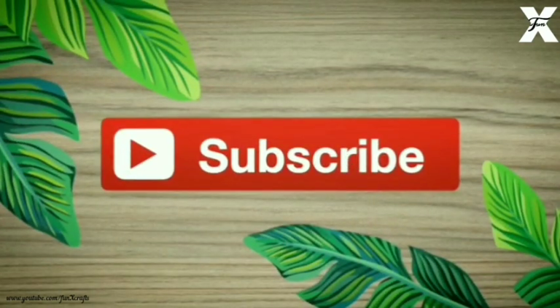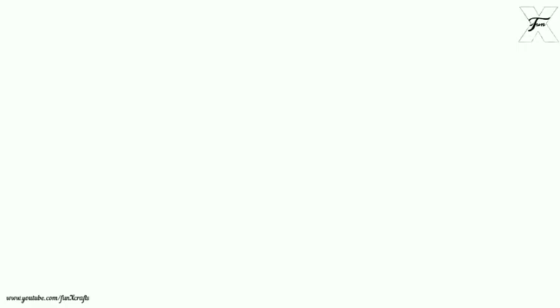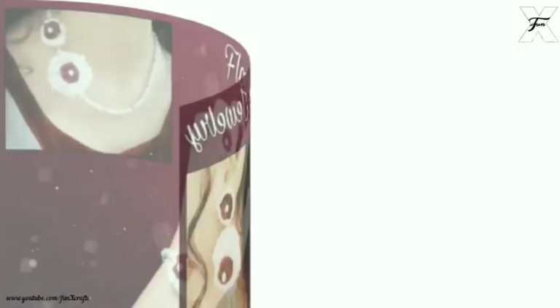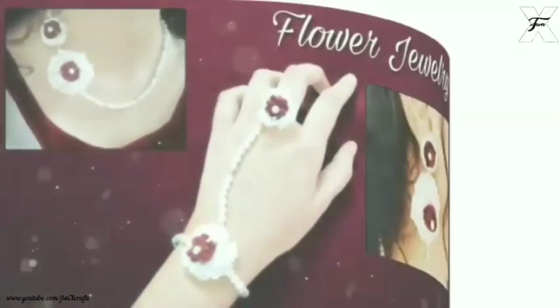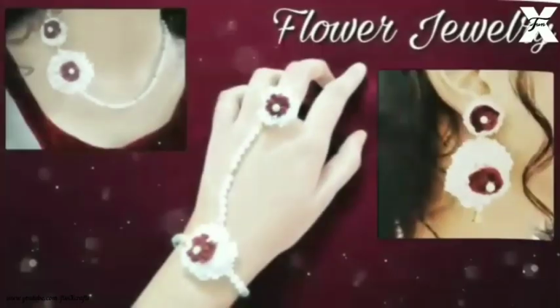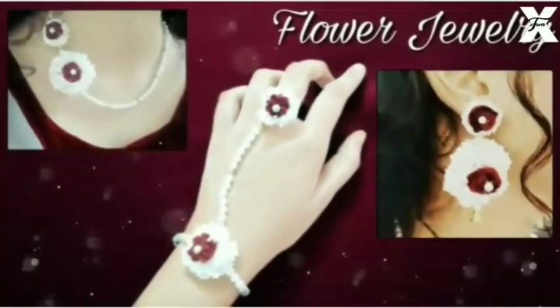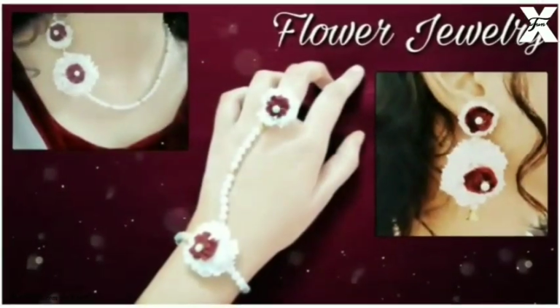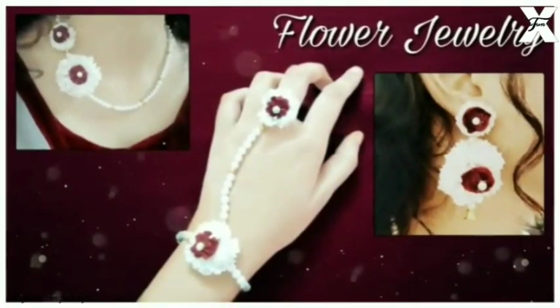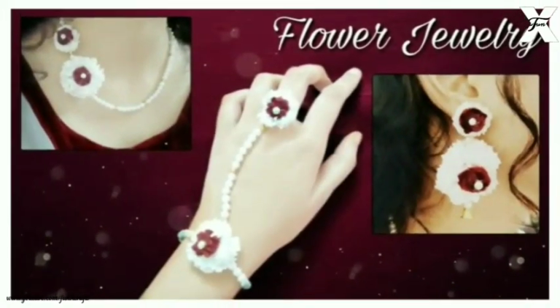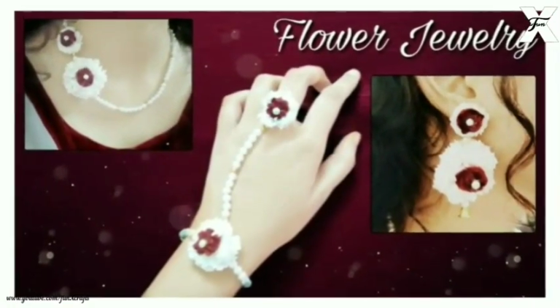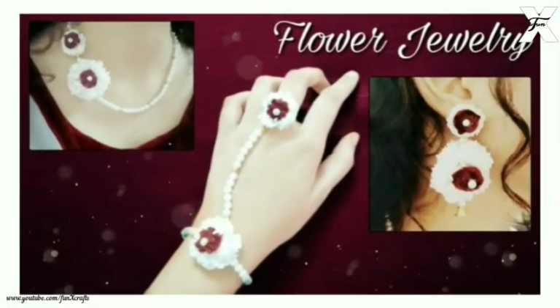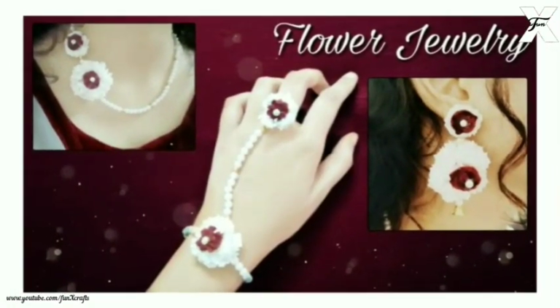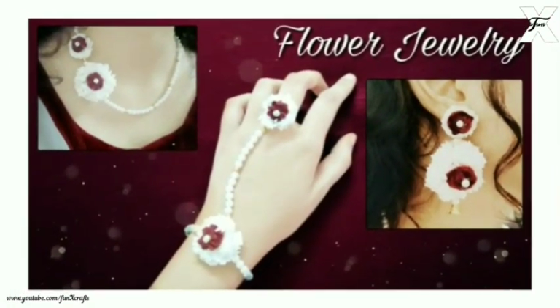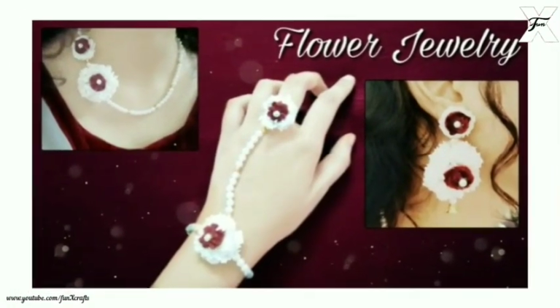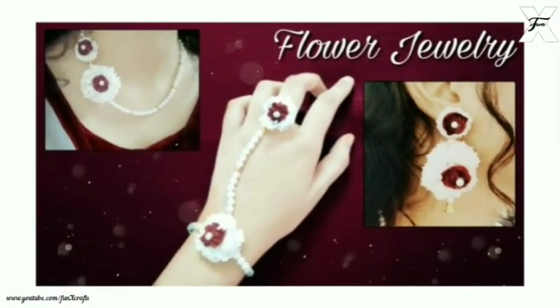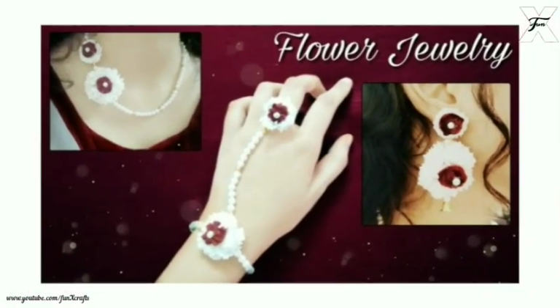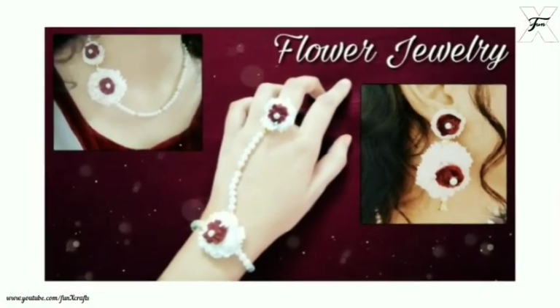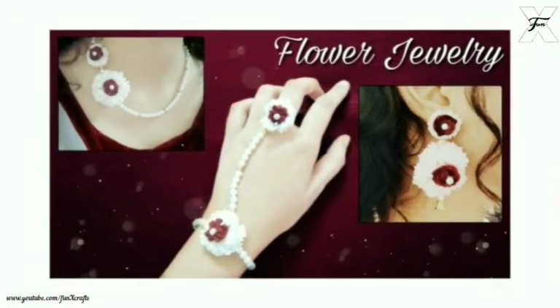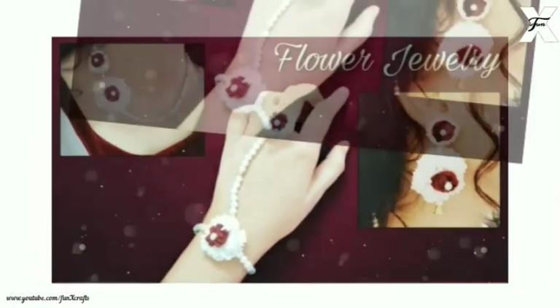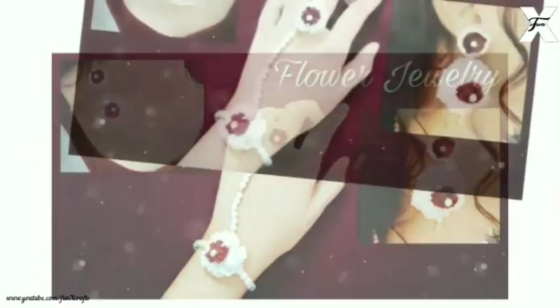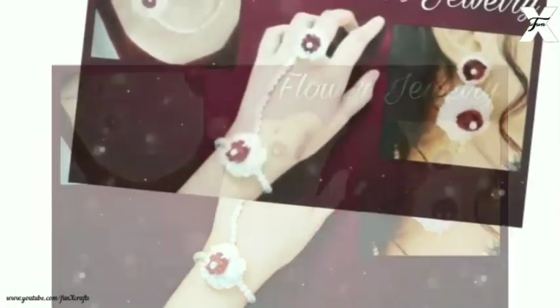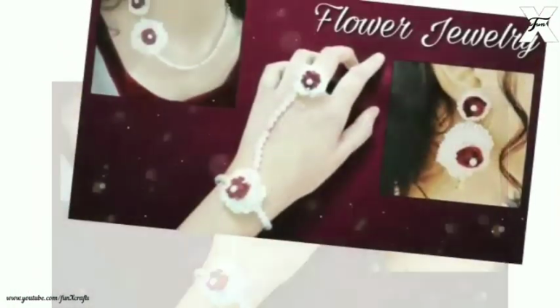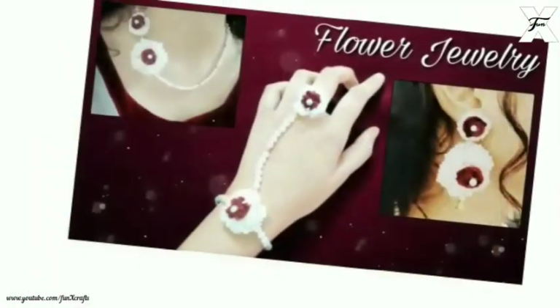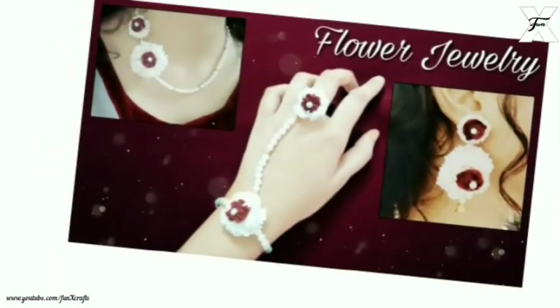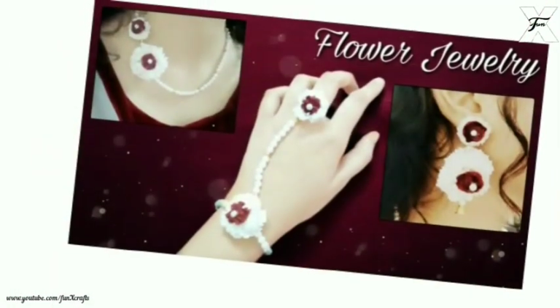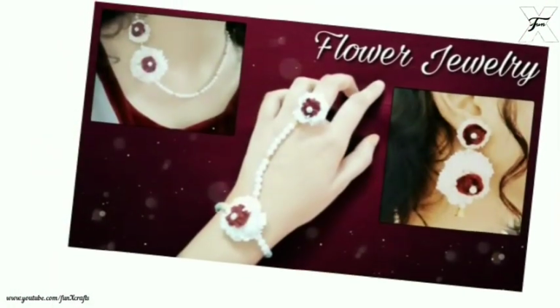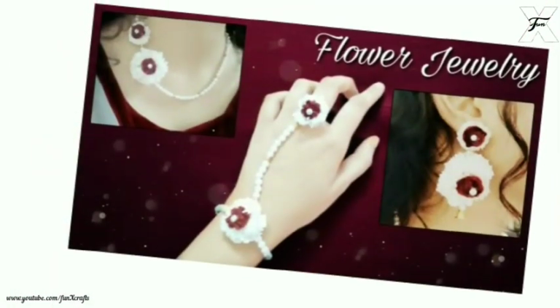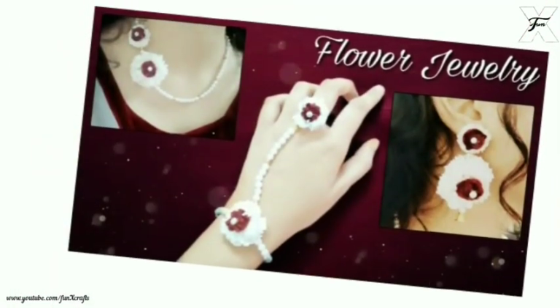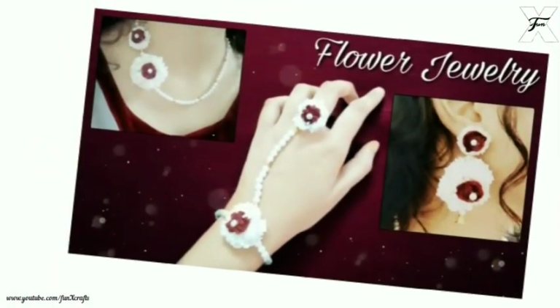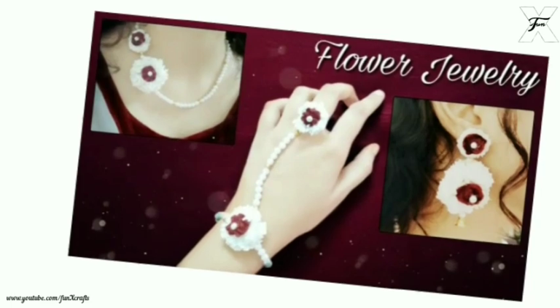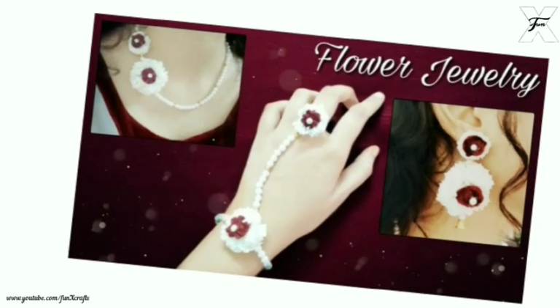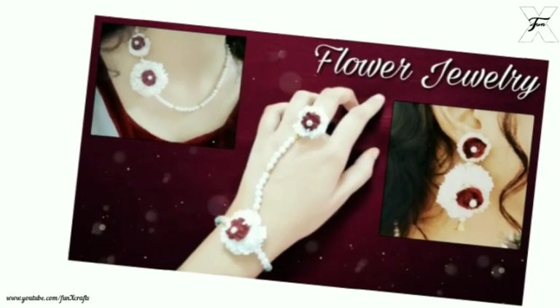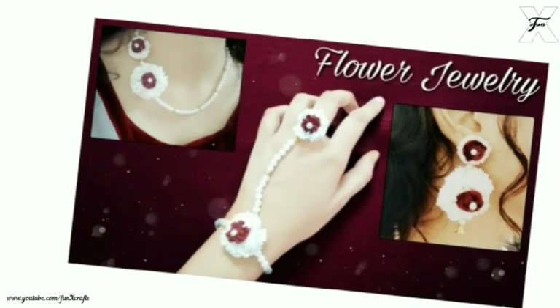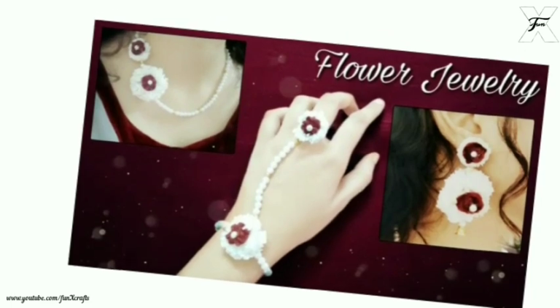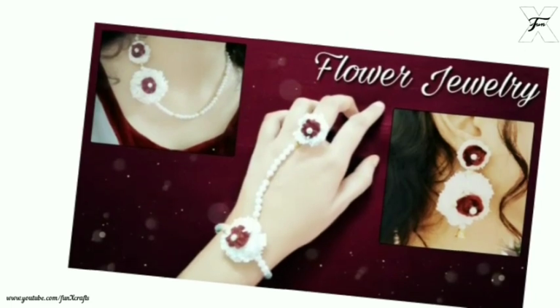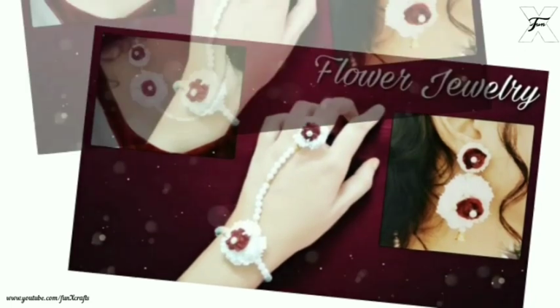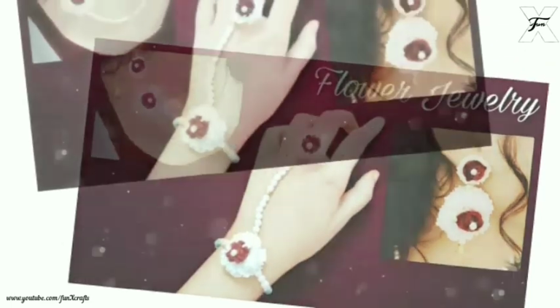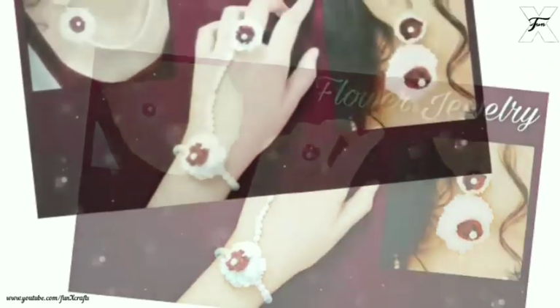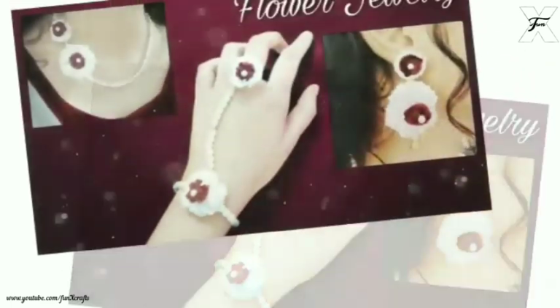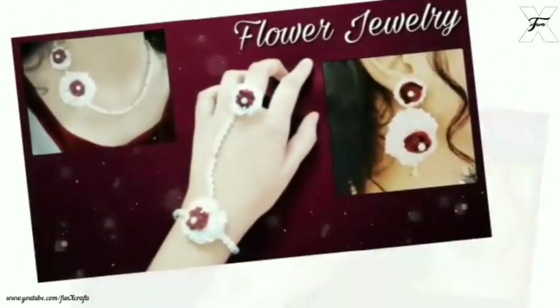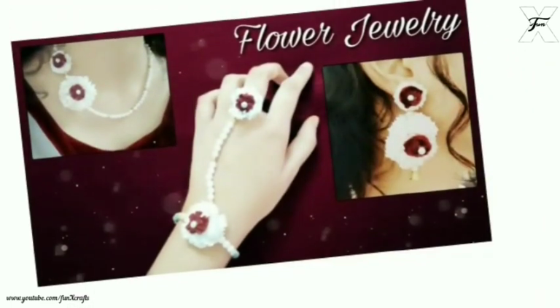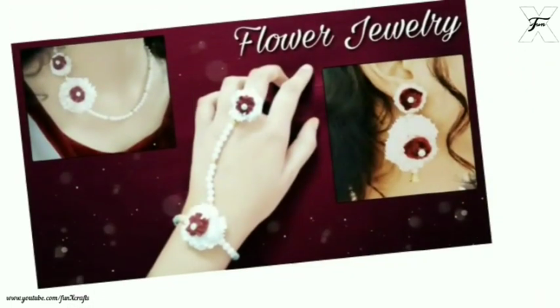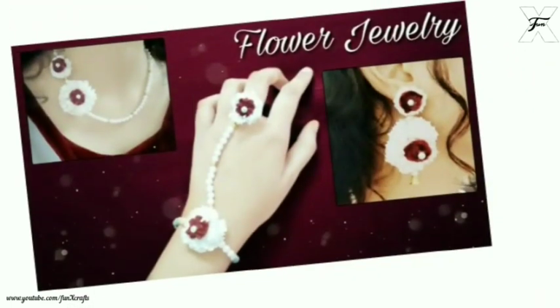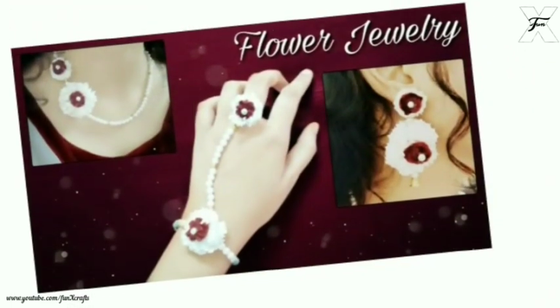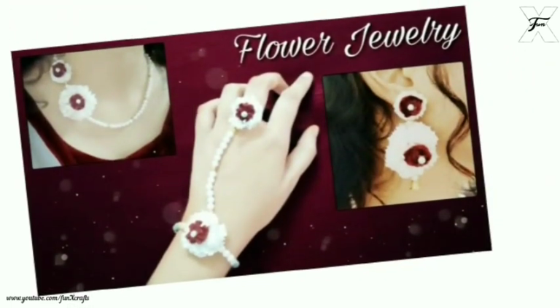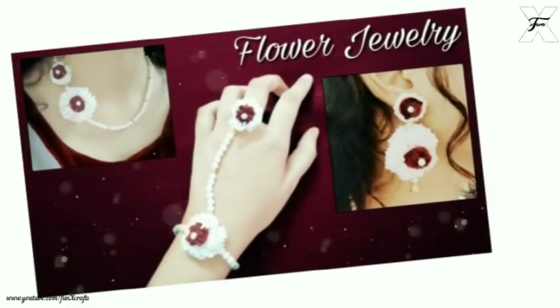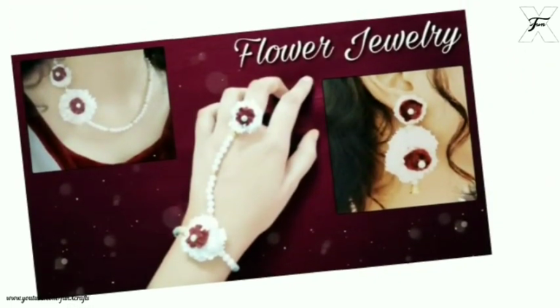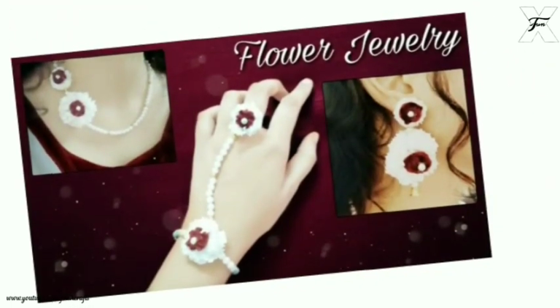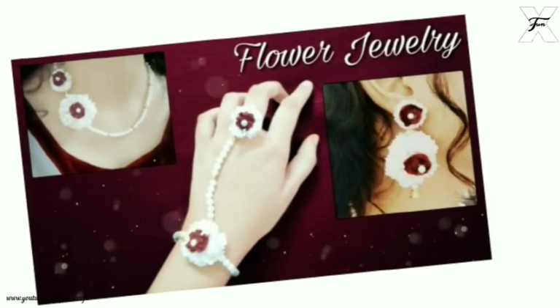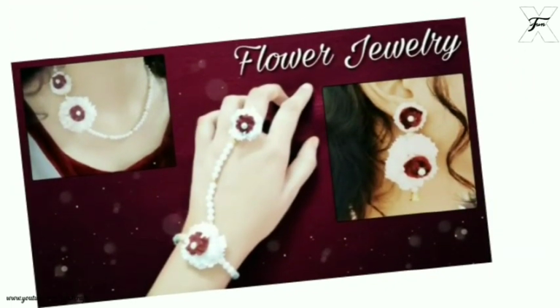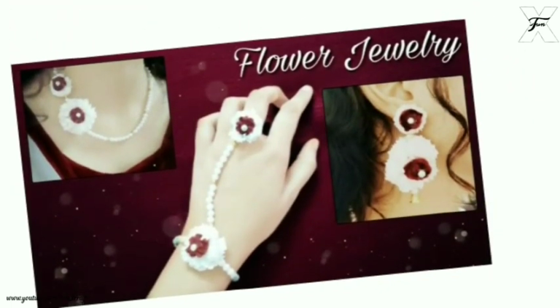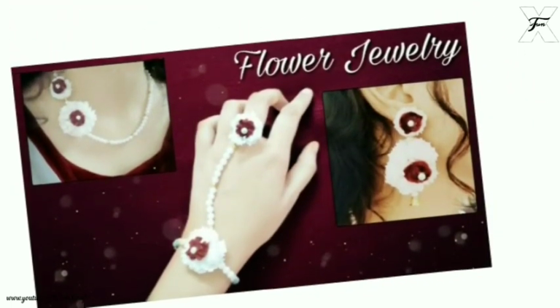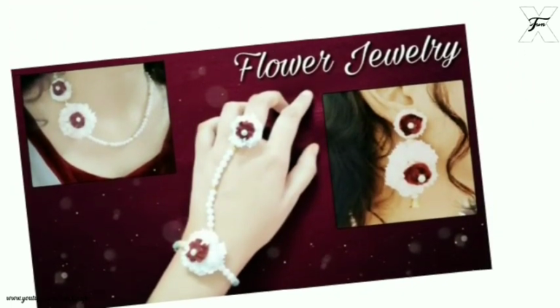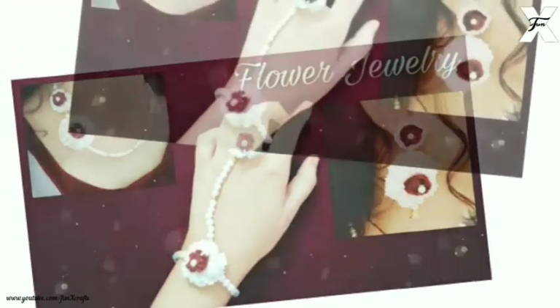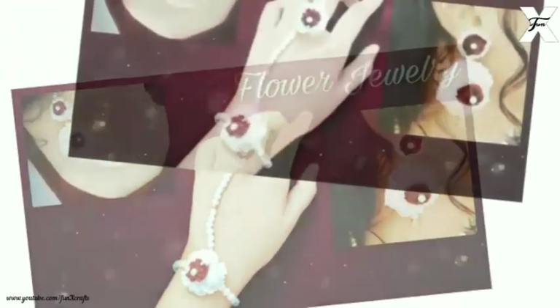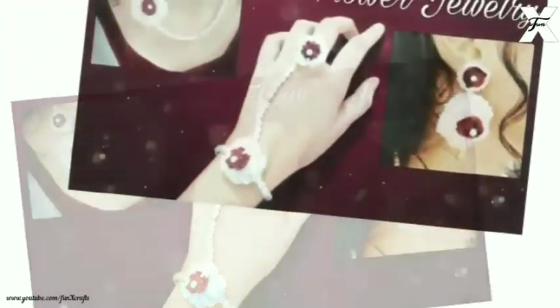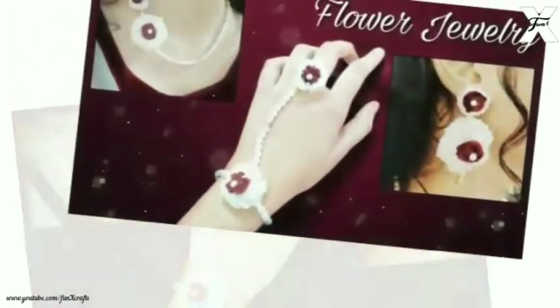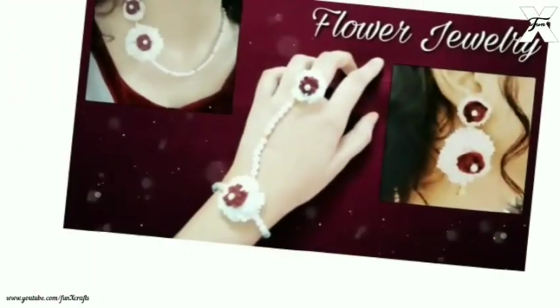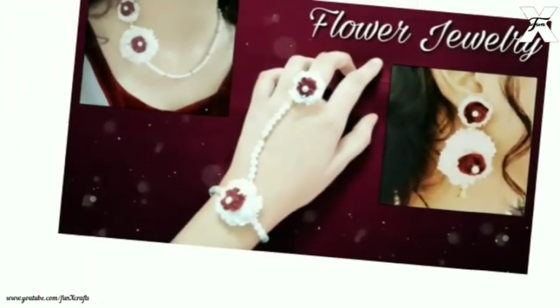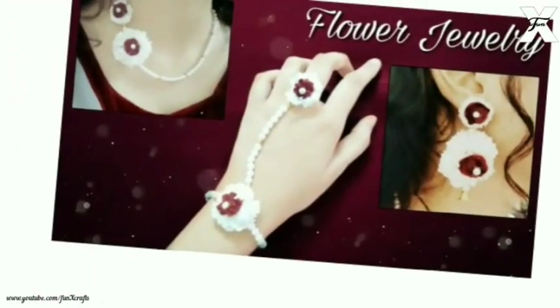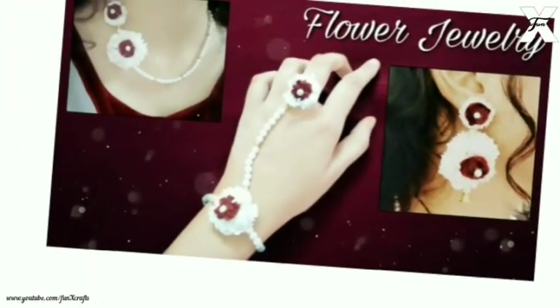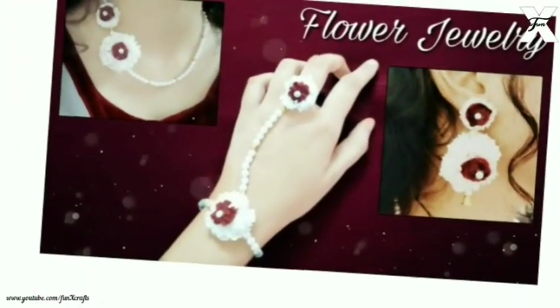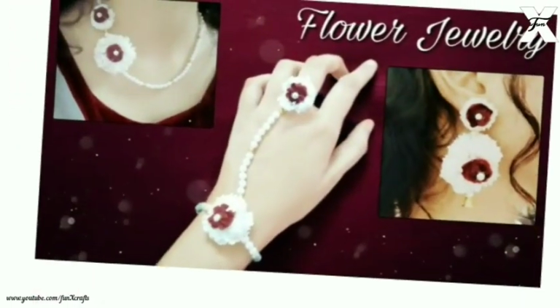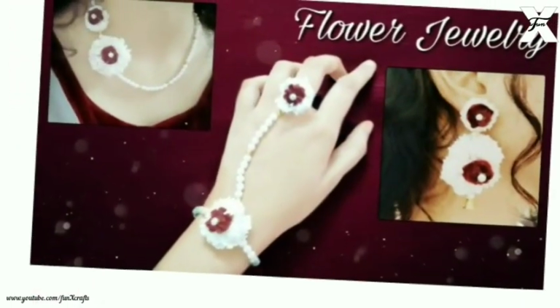Hey guys, welcome back to my channel Funnics Craft. In today's video I'm going to show you how you can make this beautiful flower jewelry.